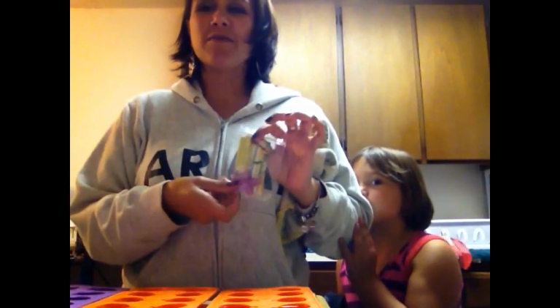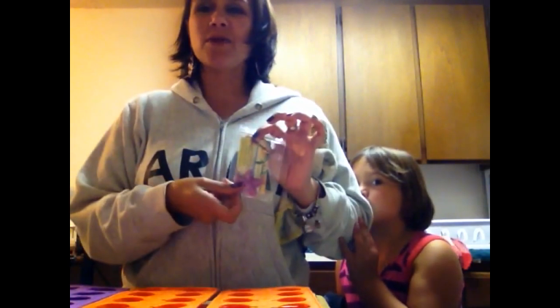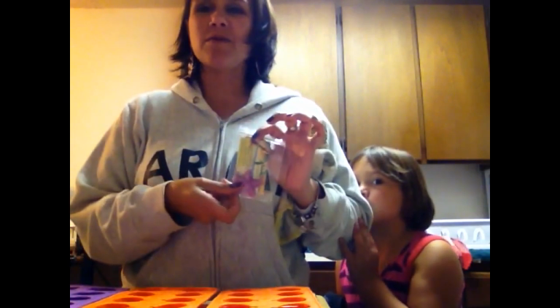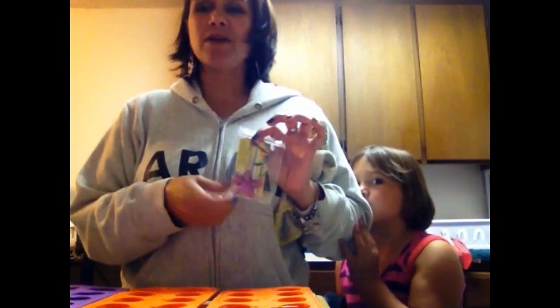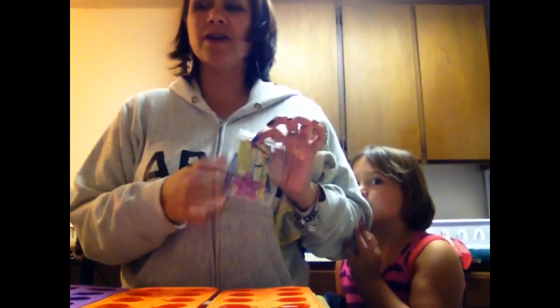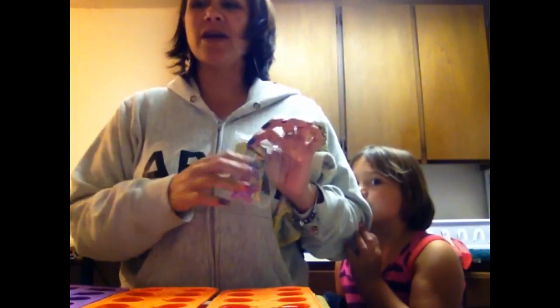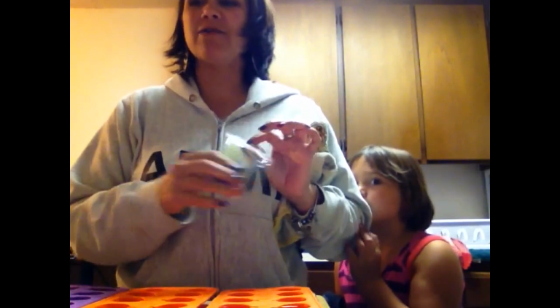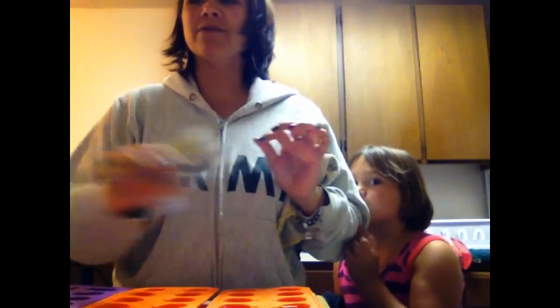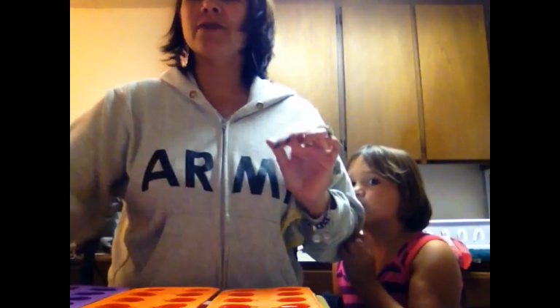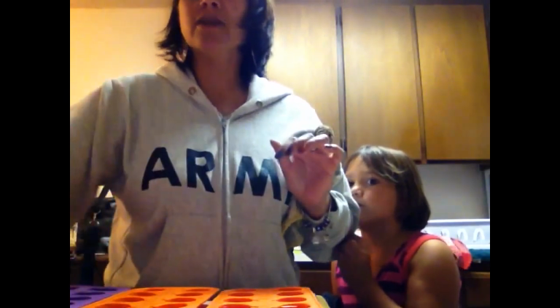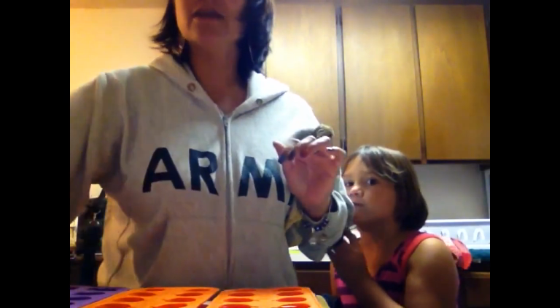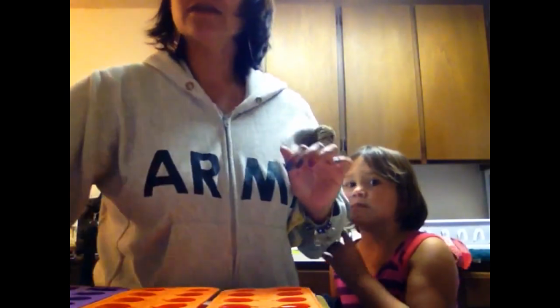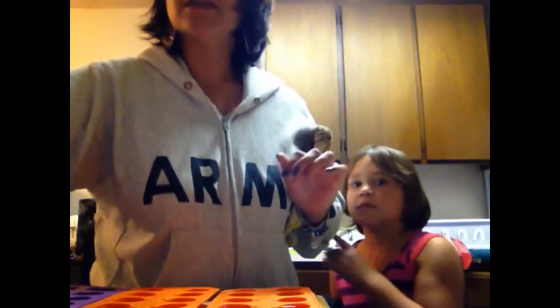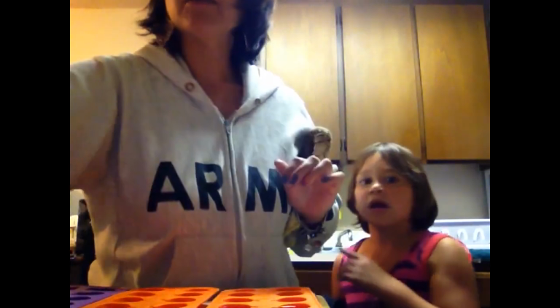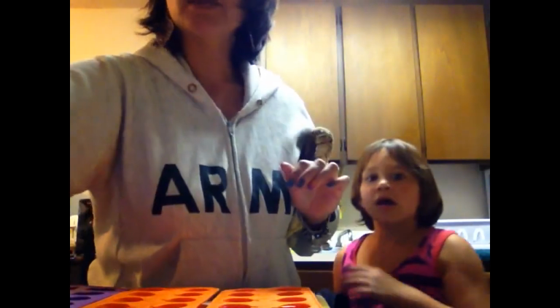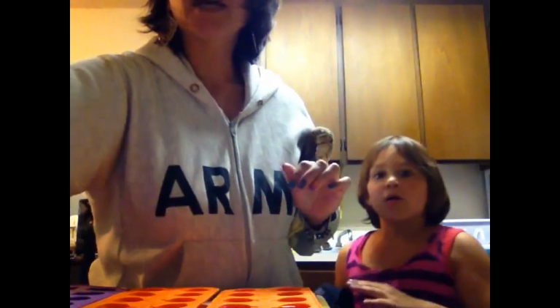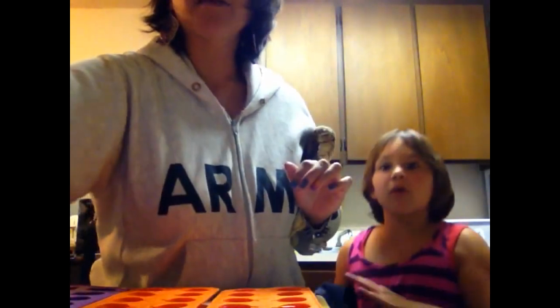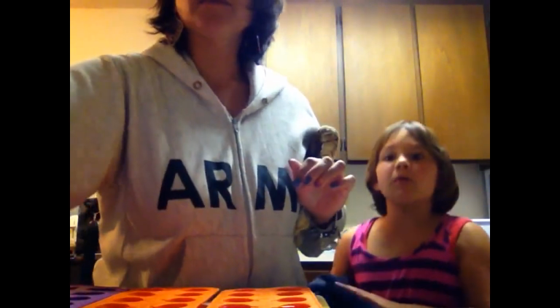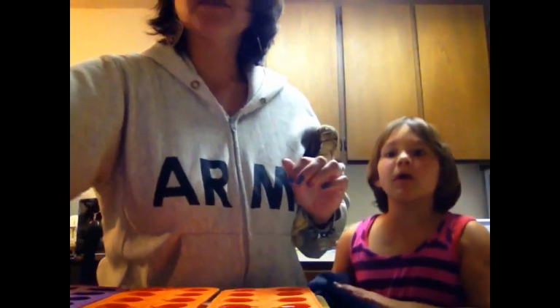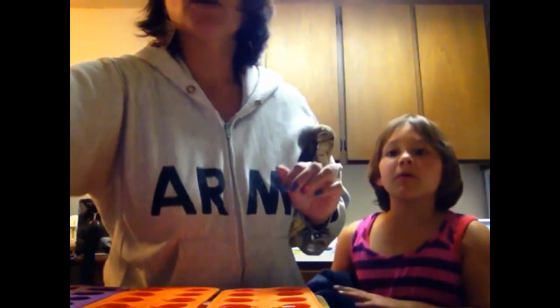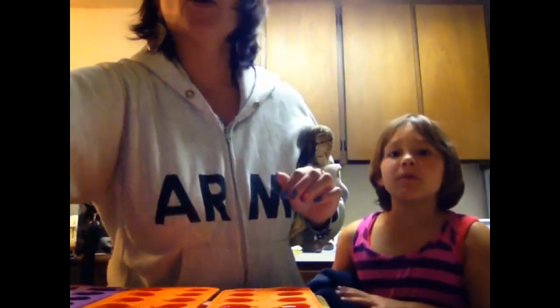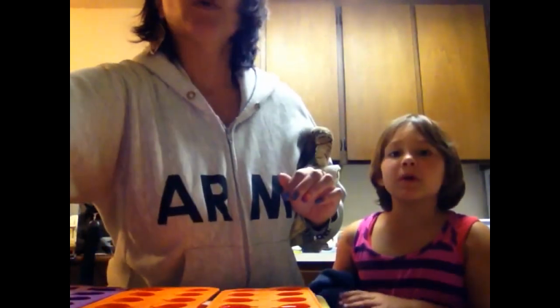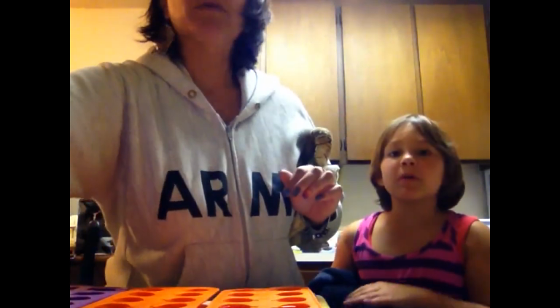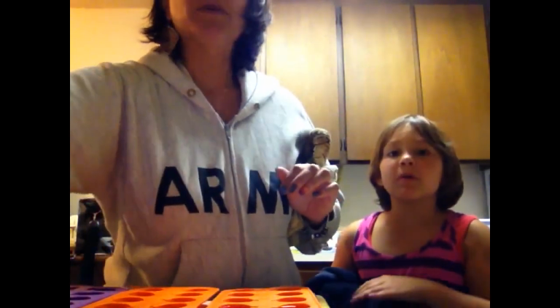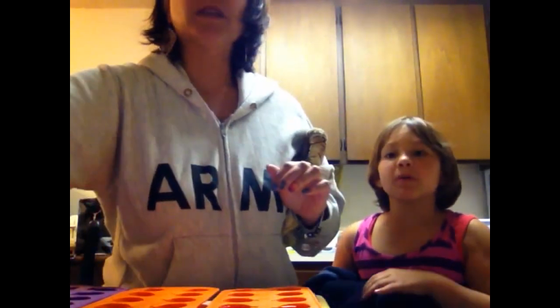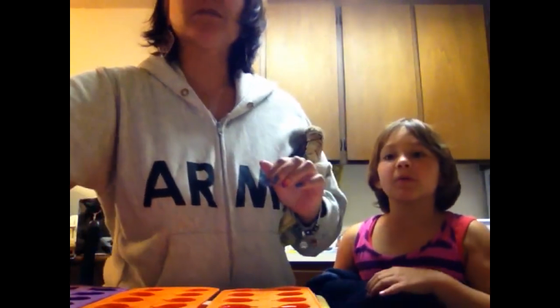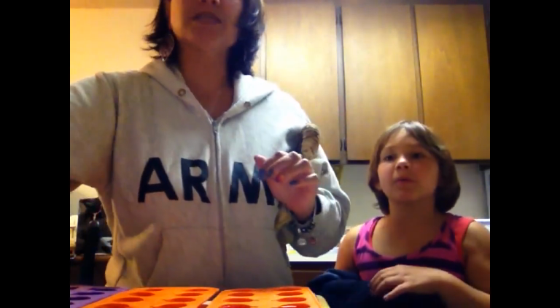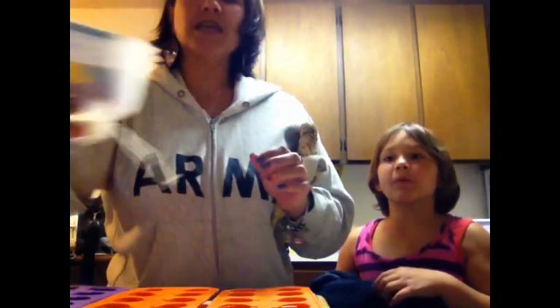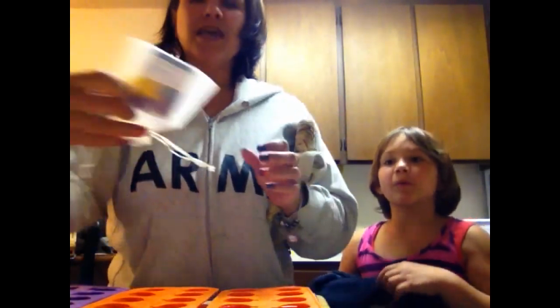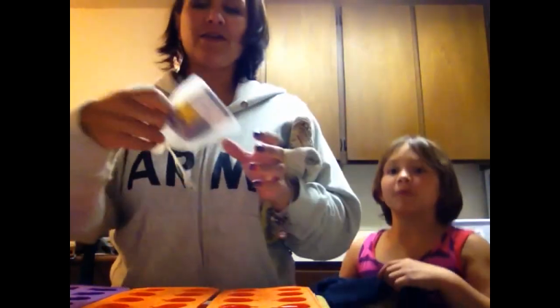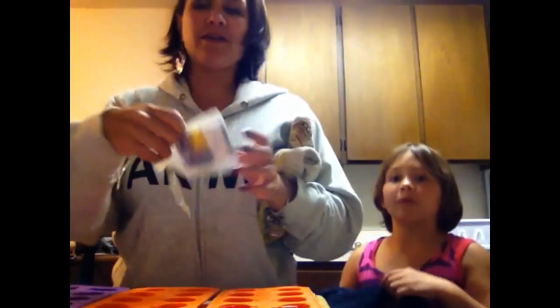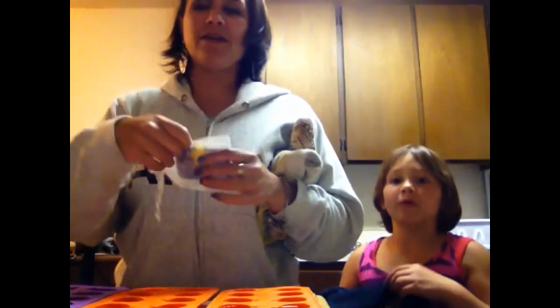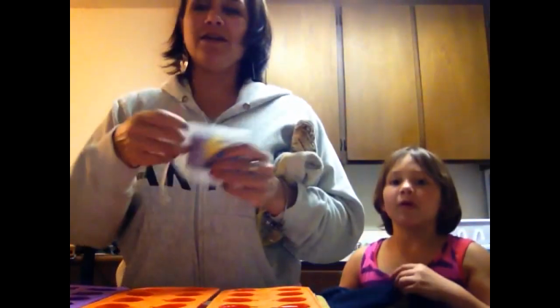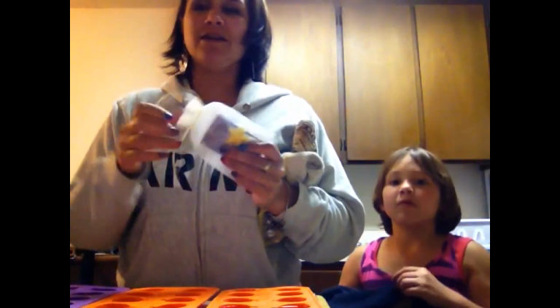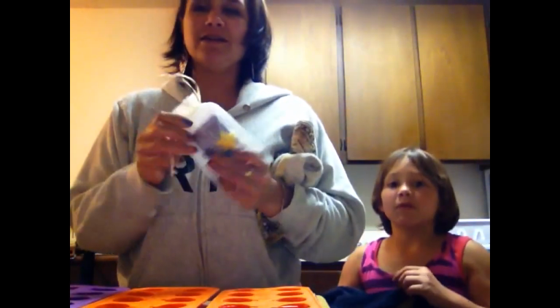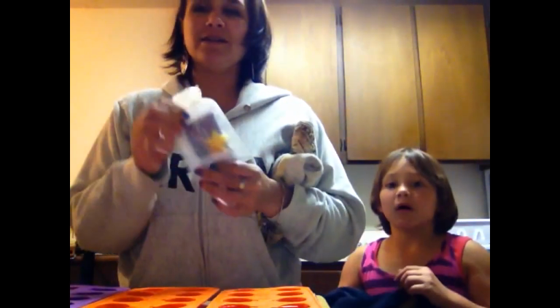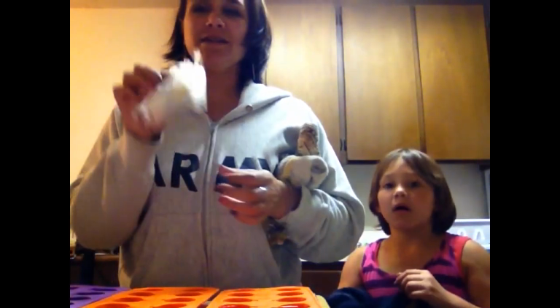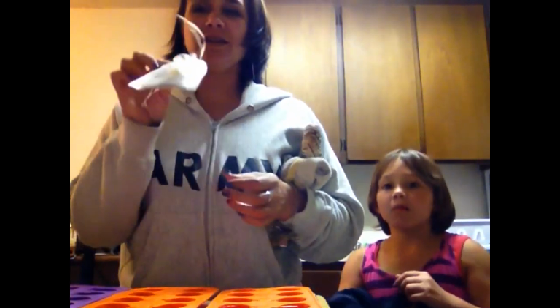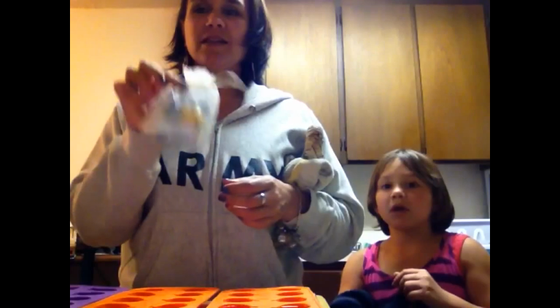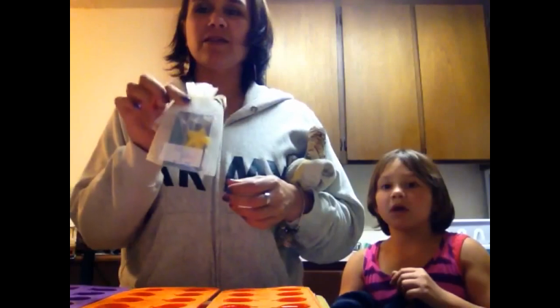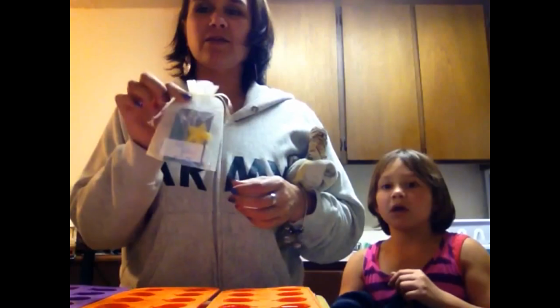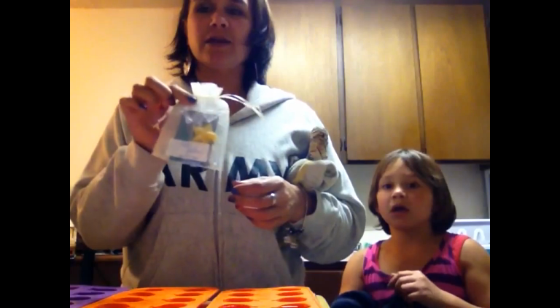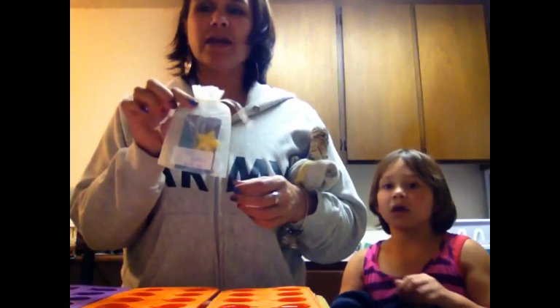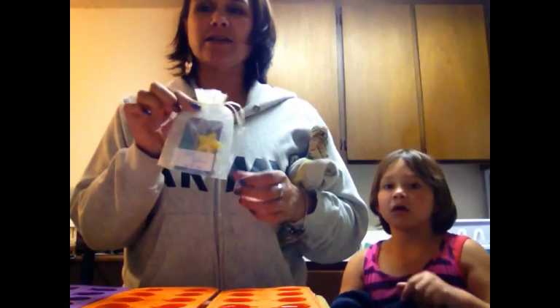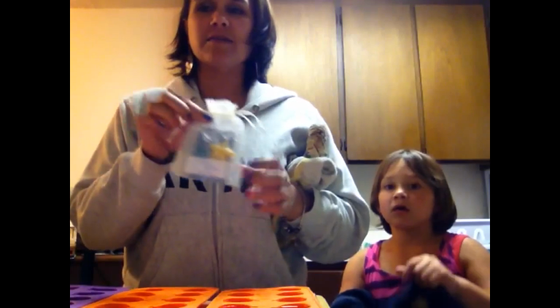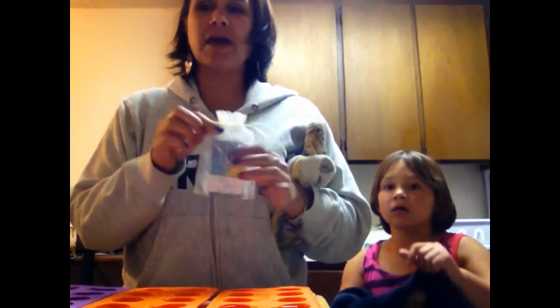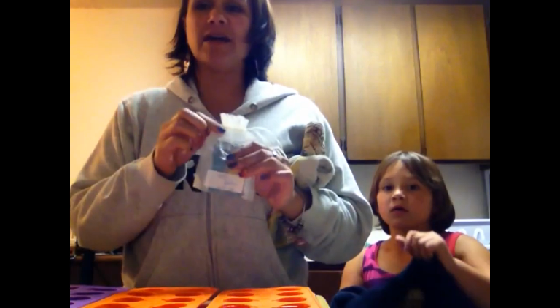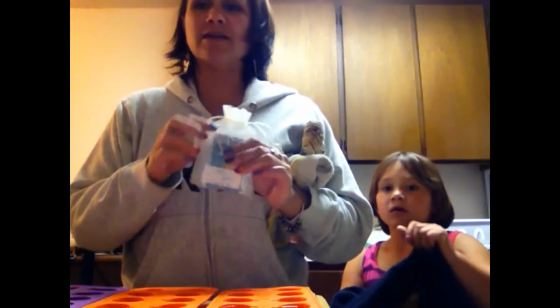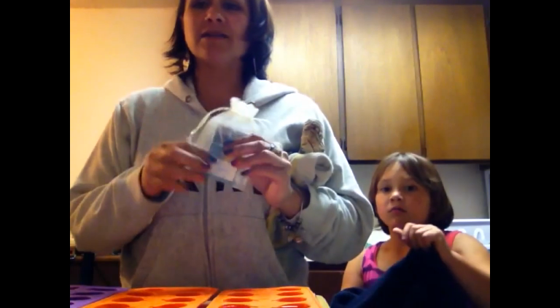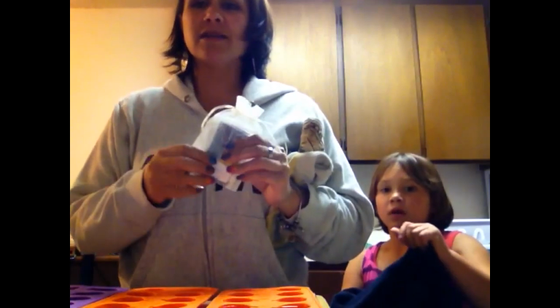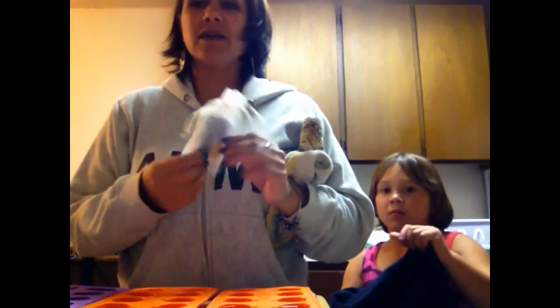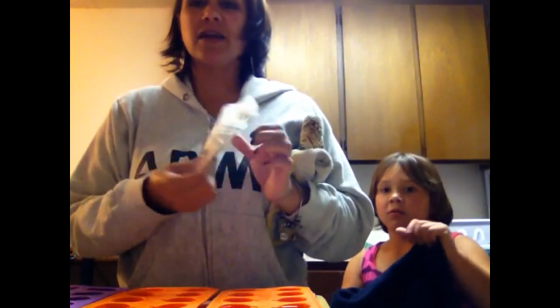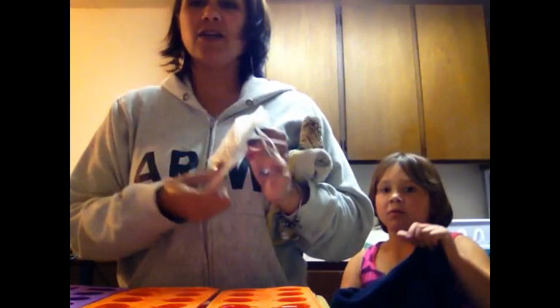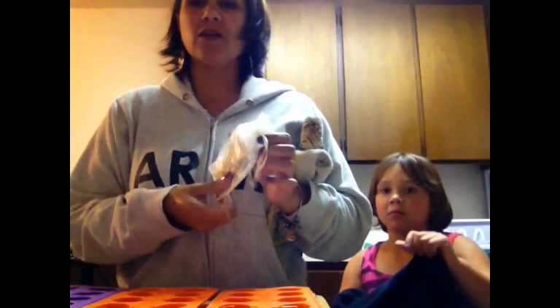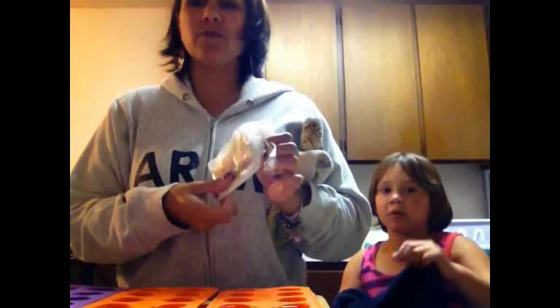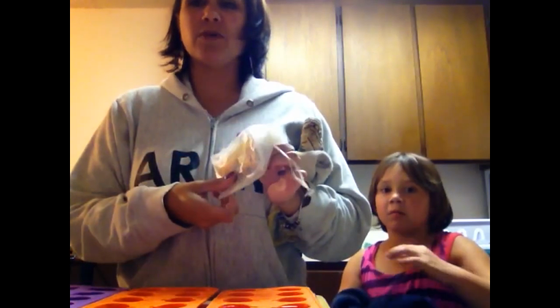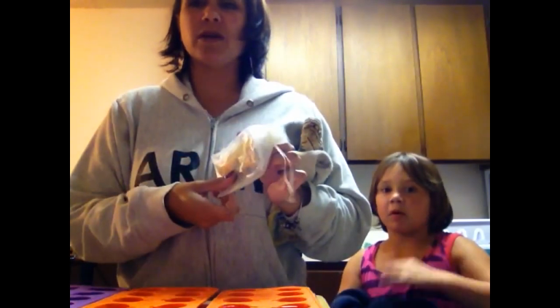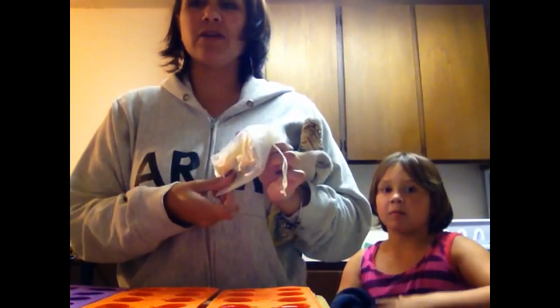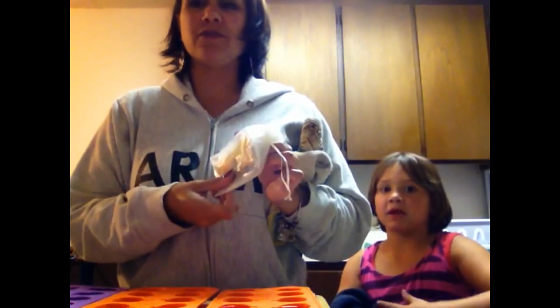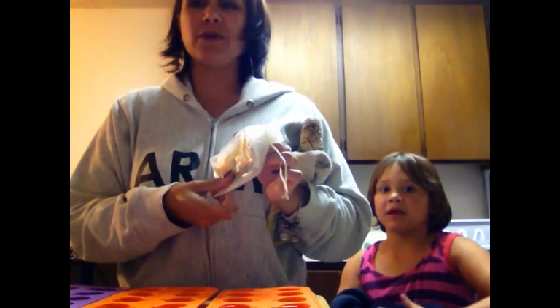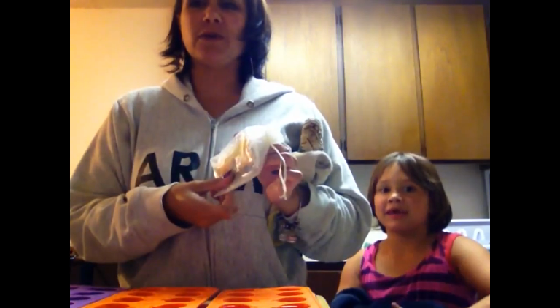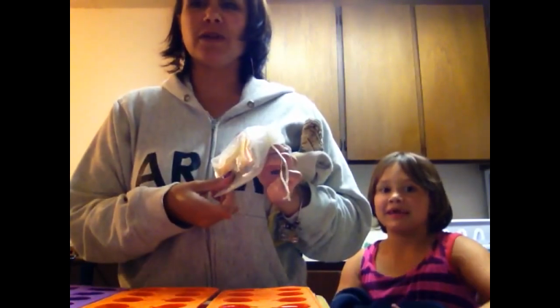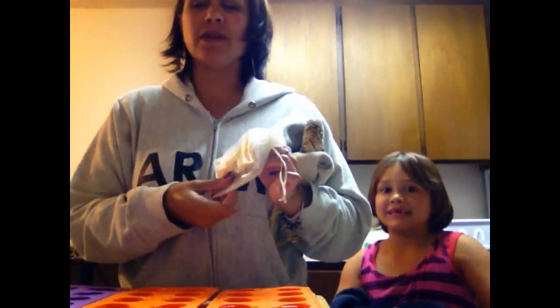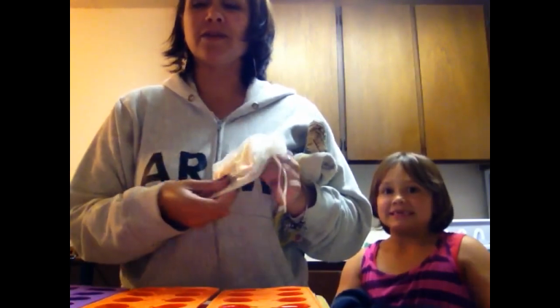Boom, there you go. Sometimes we put them together in little organza bags, and you can put a few in there.